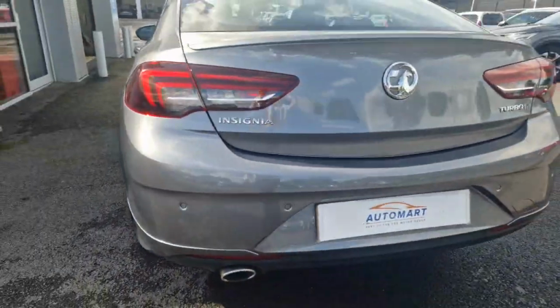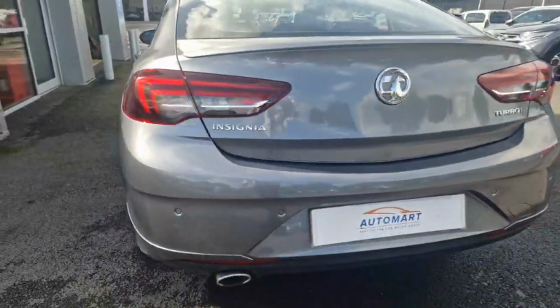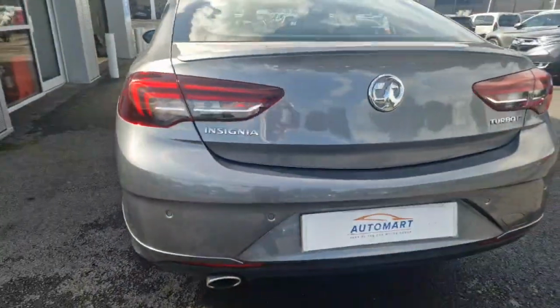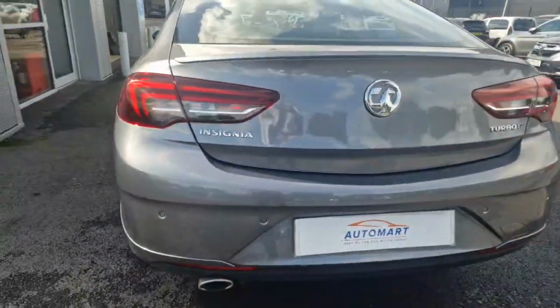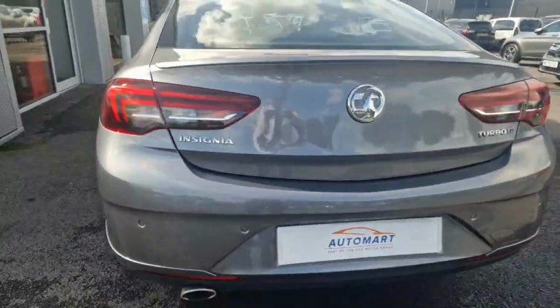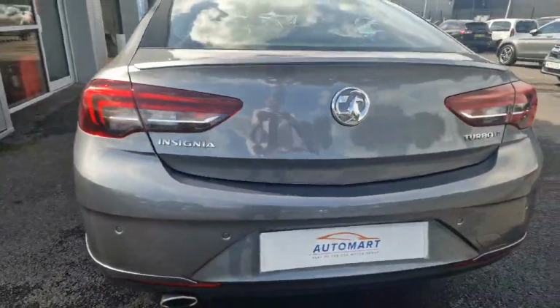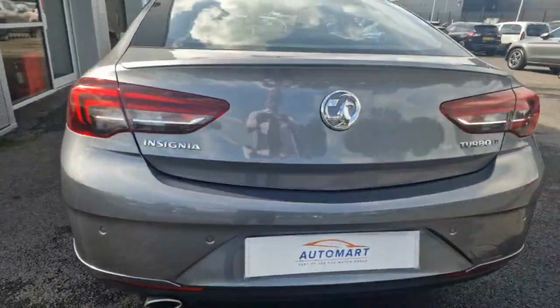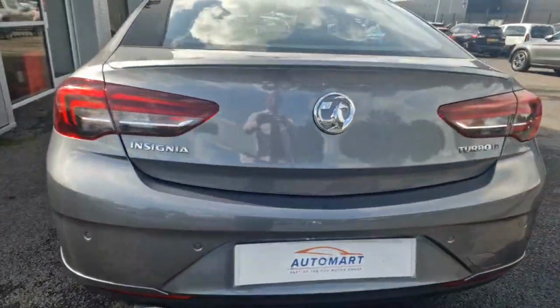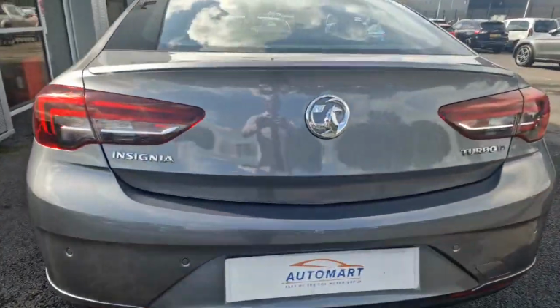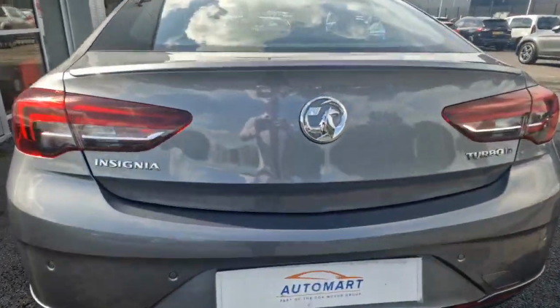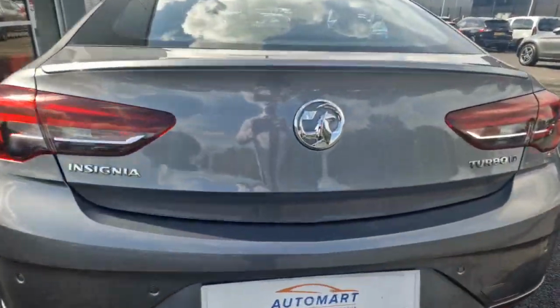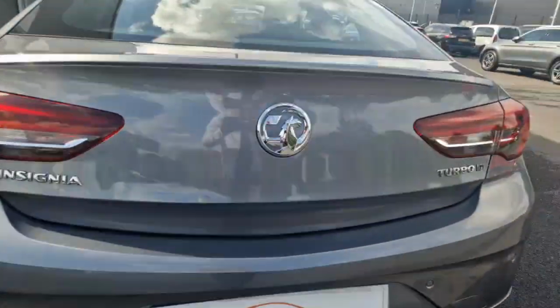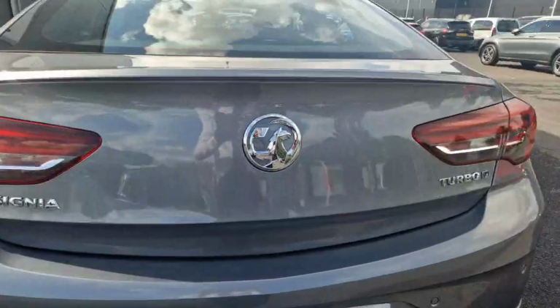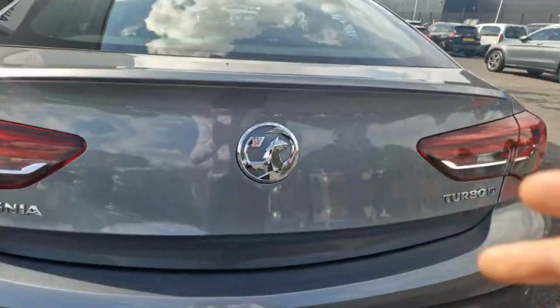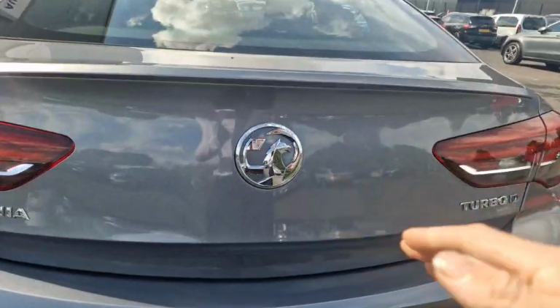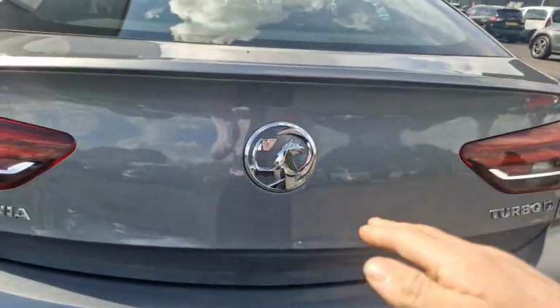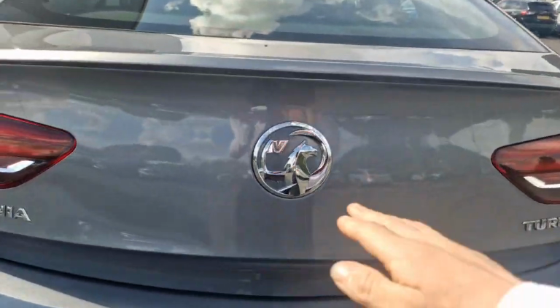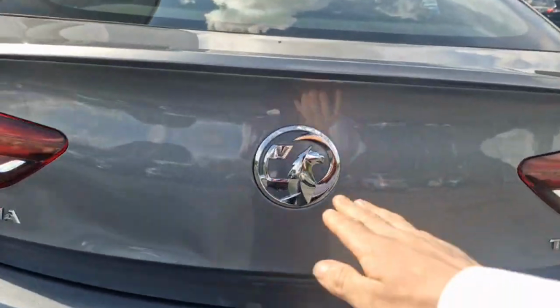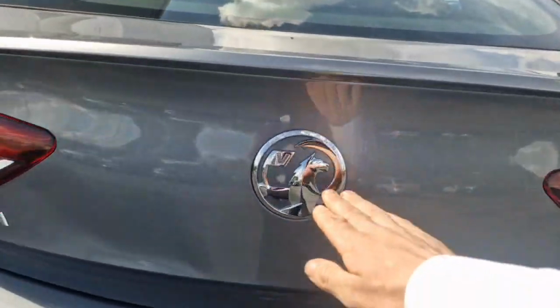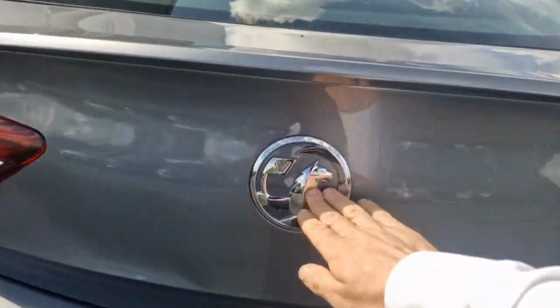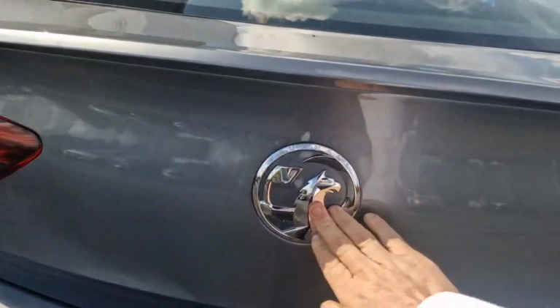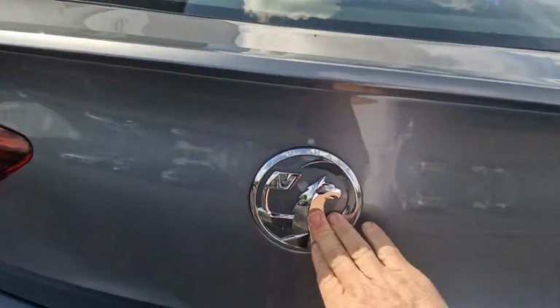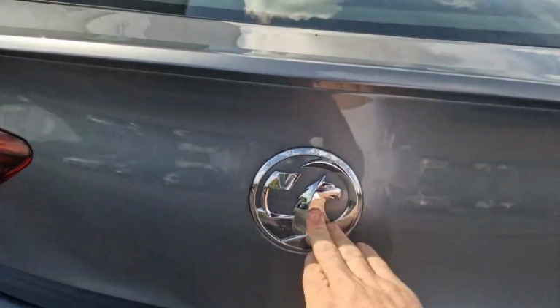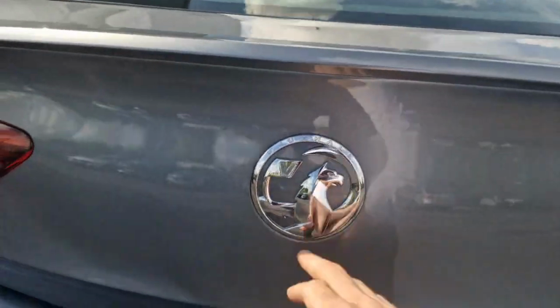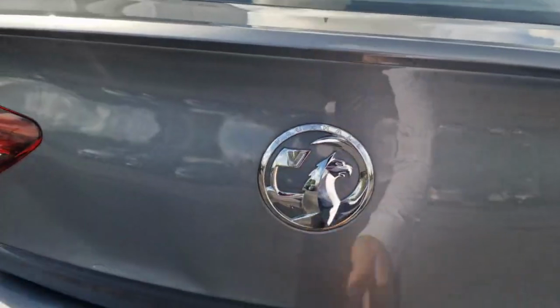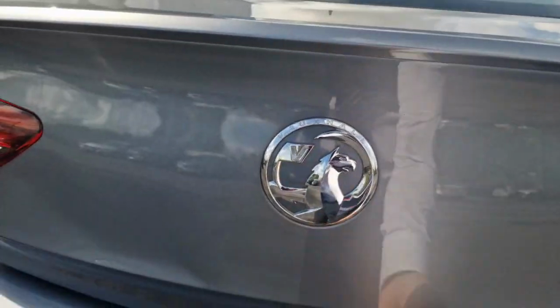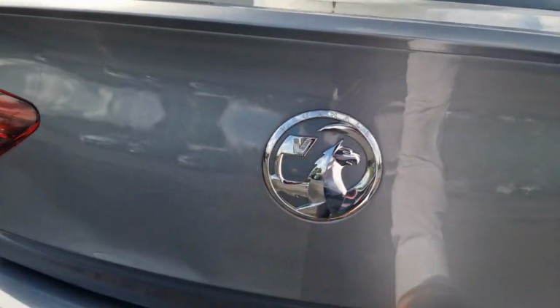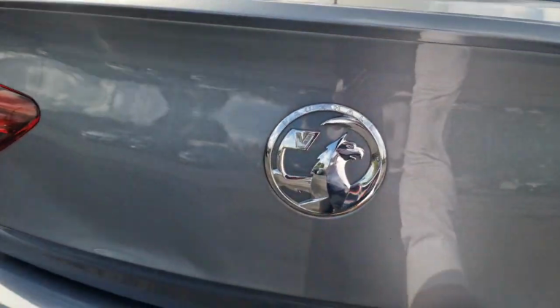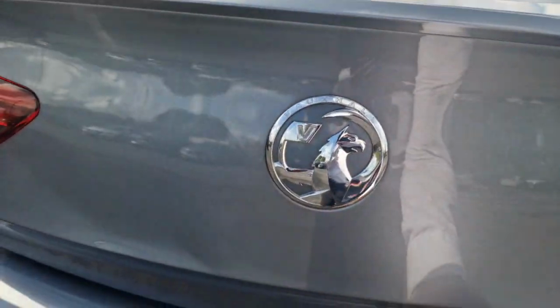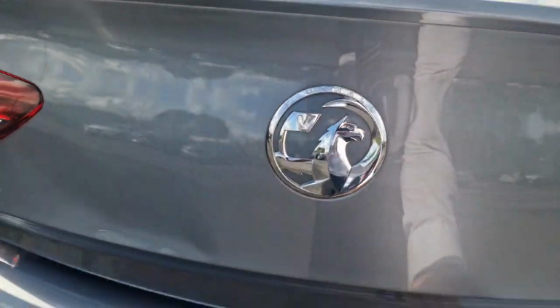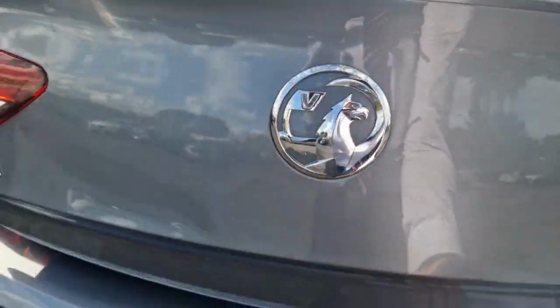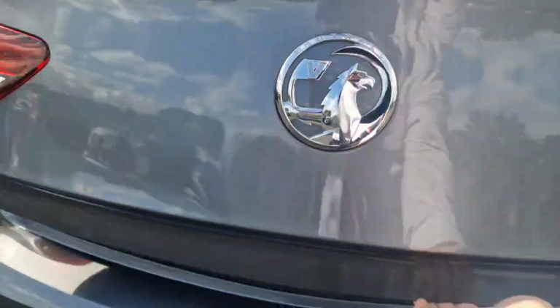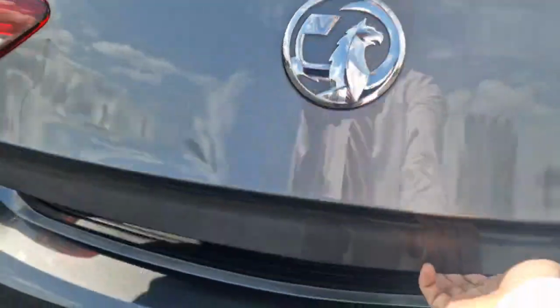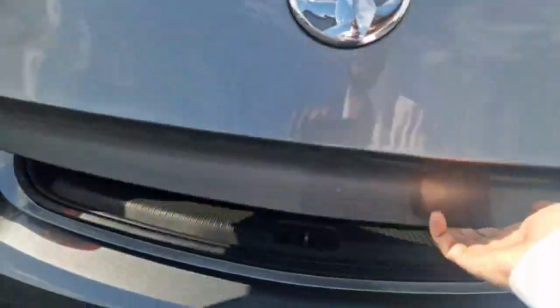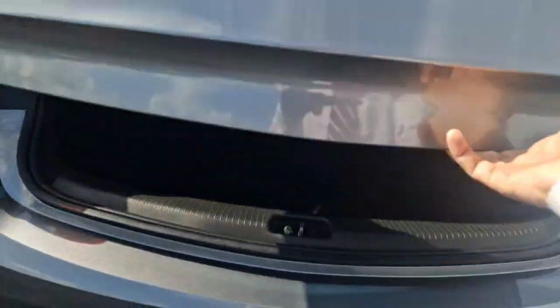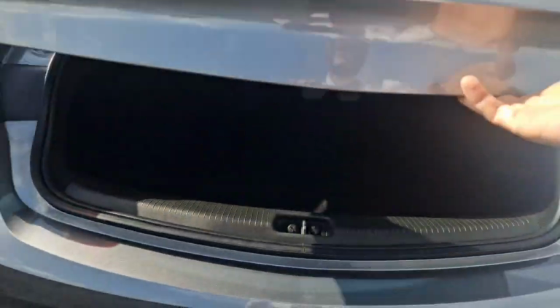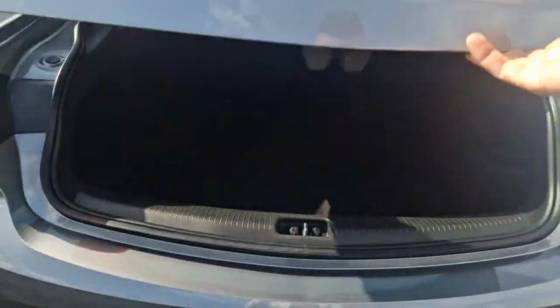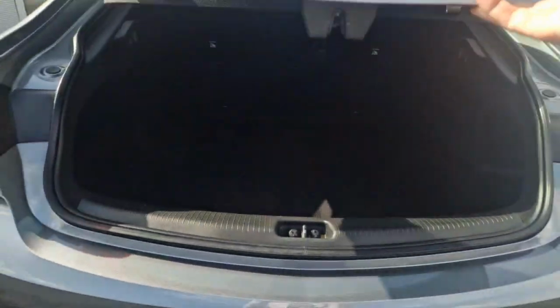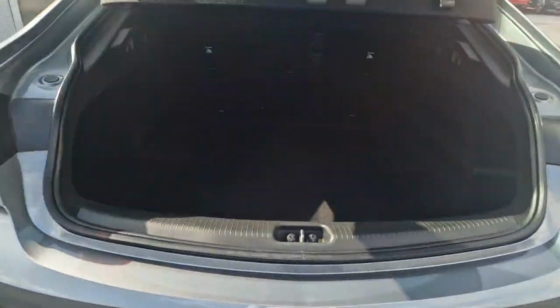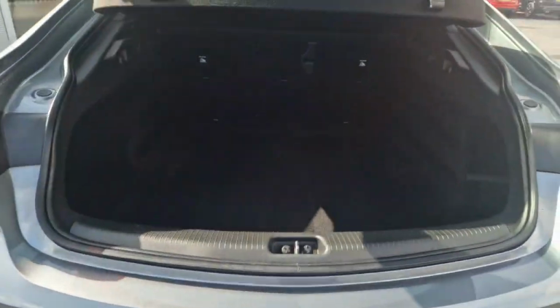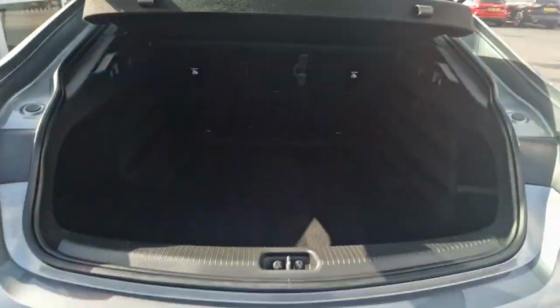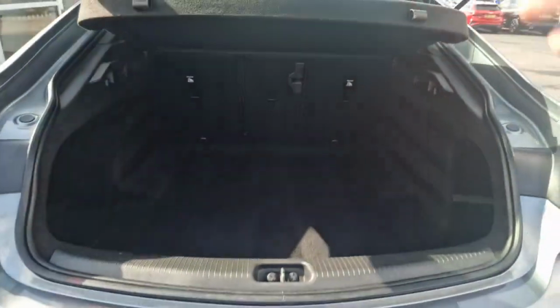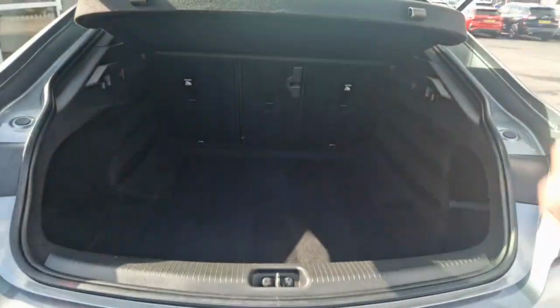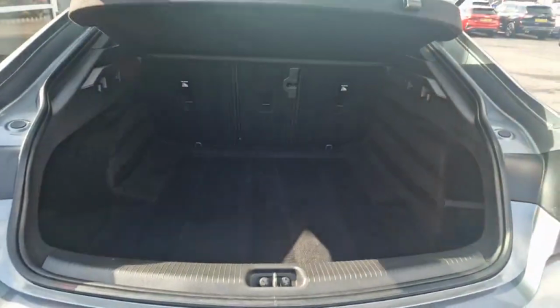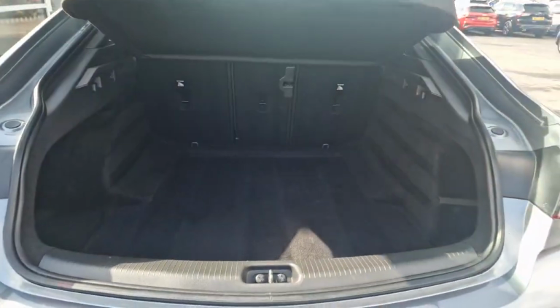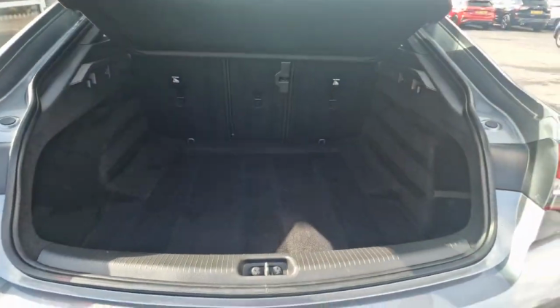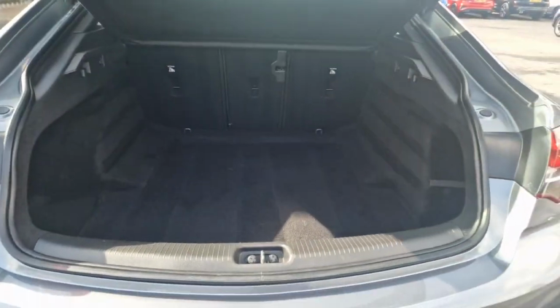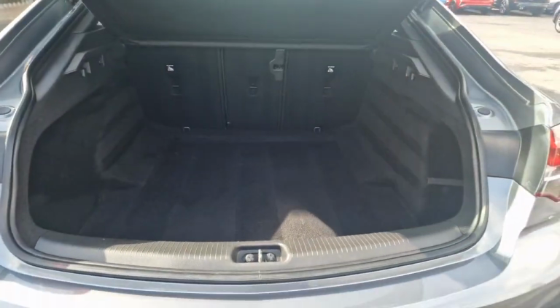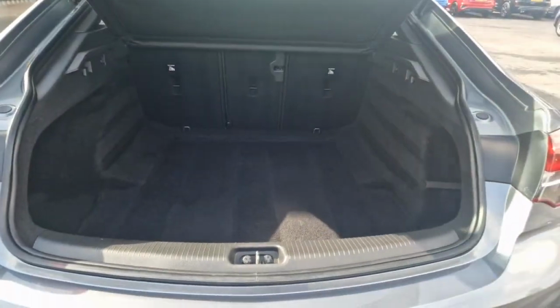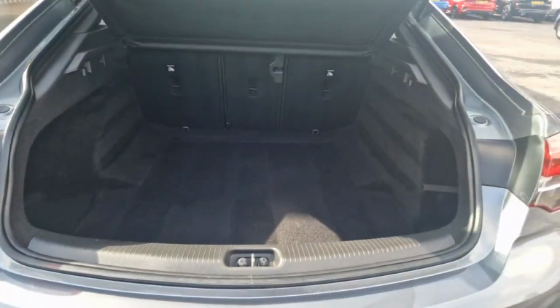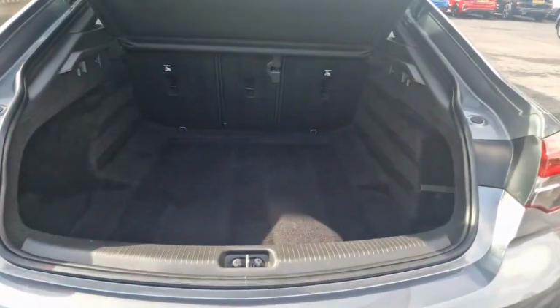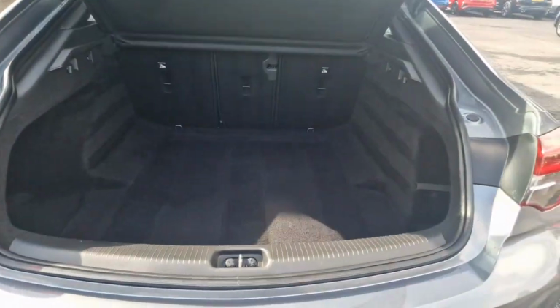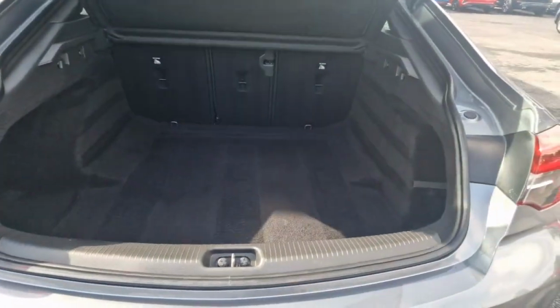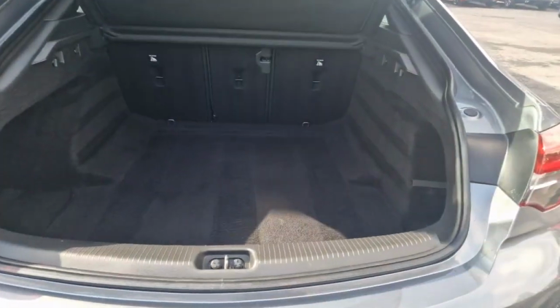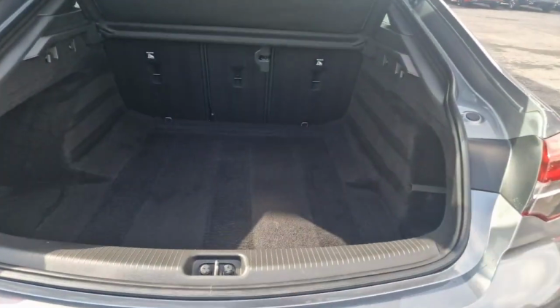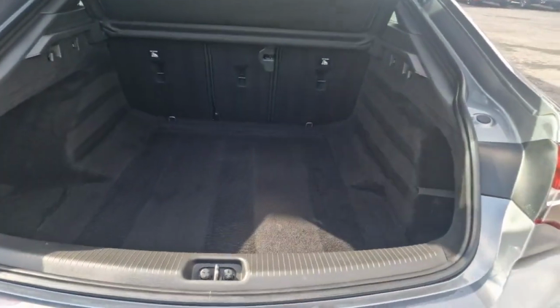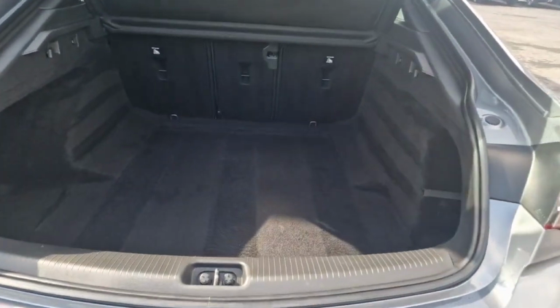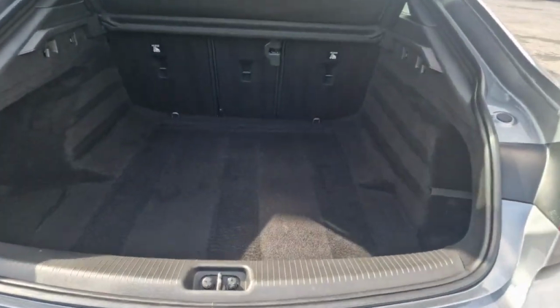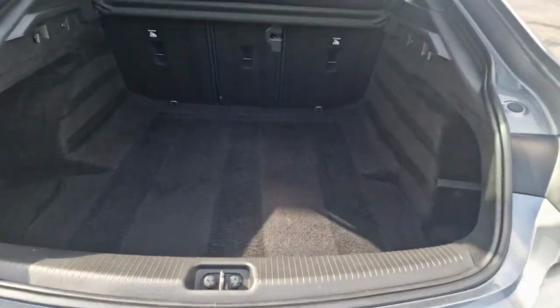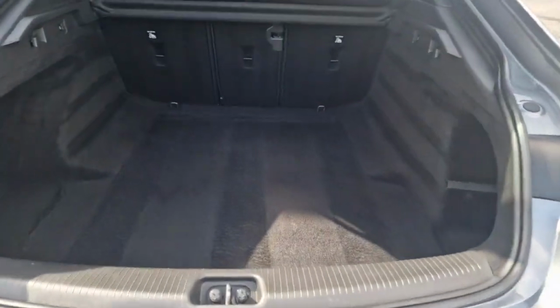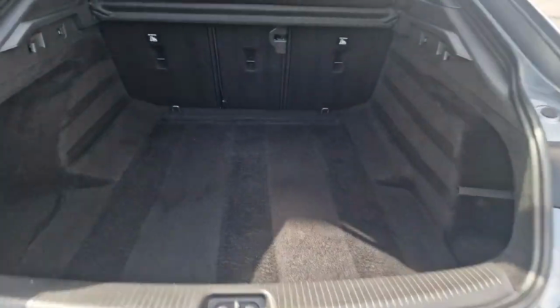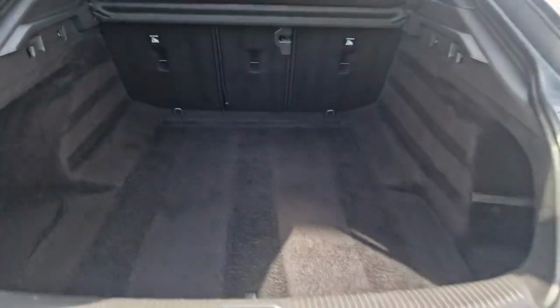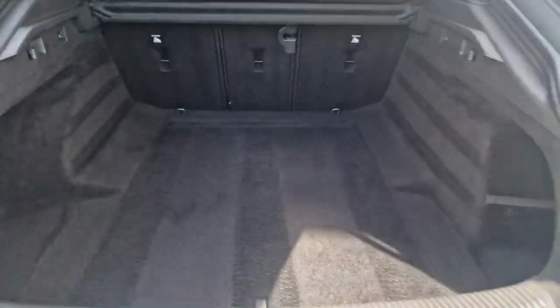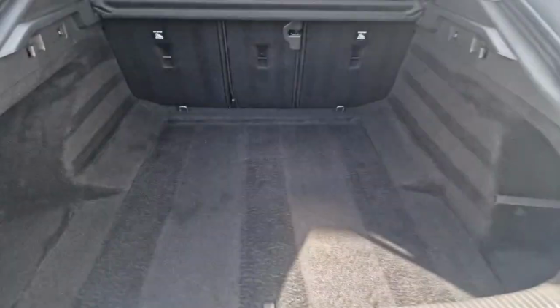With the boot, push of a button — massive boot space.